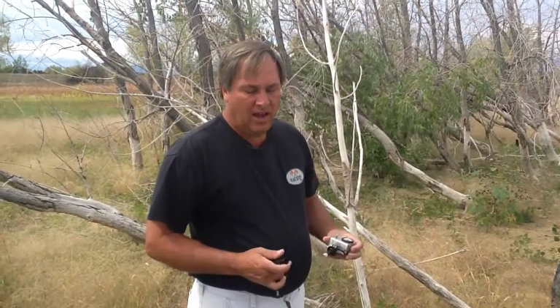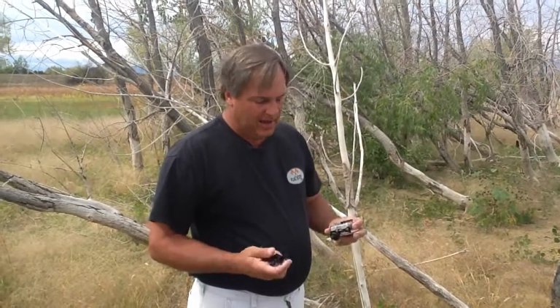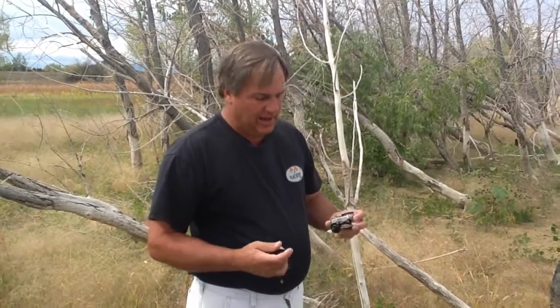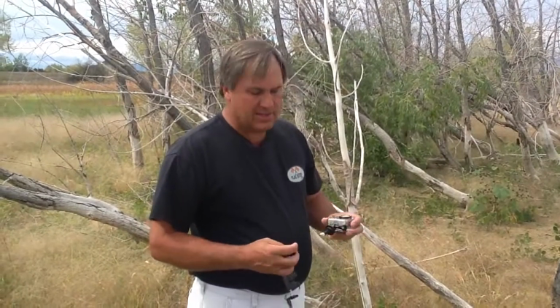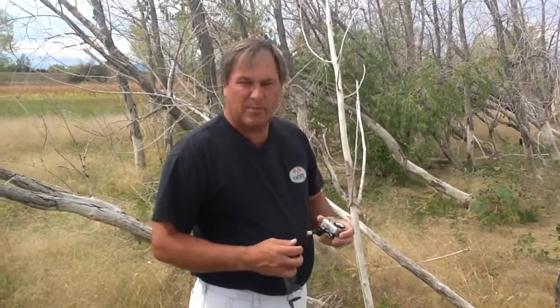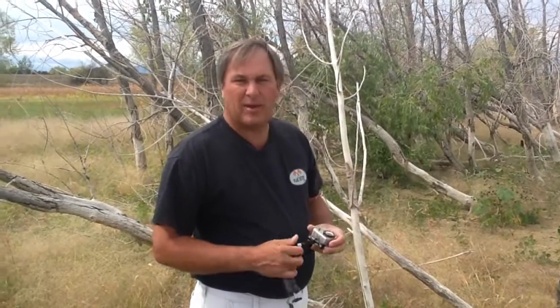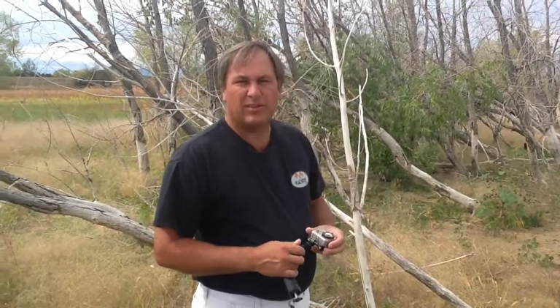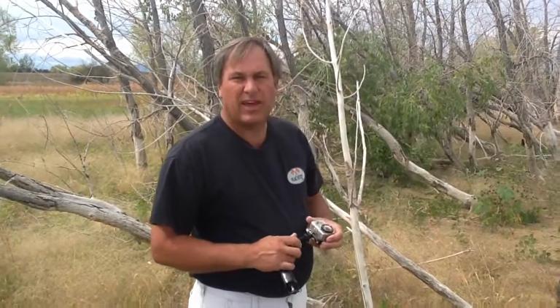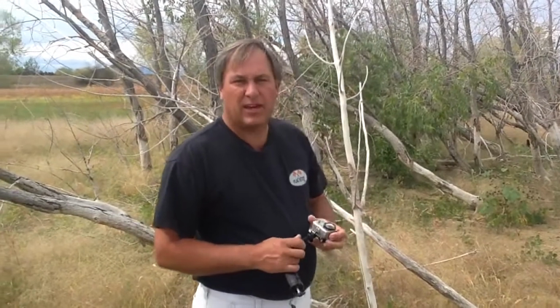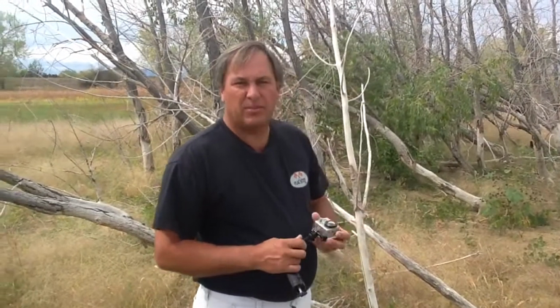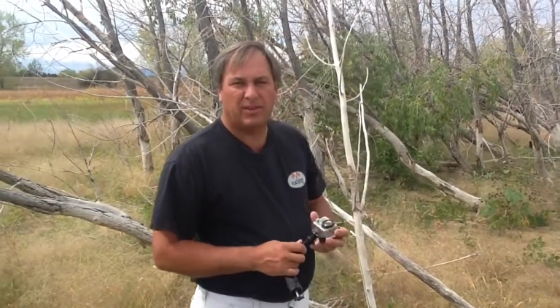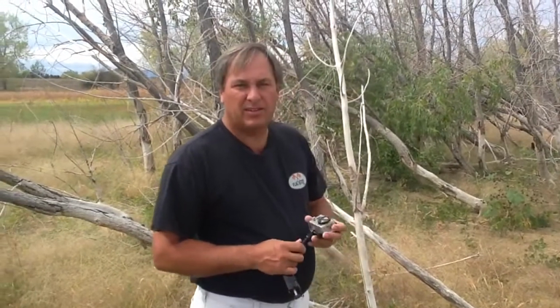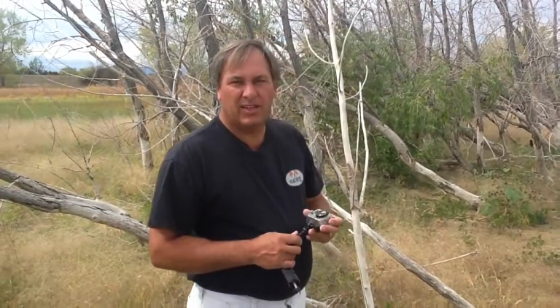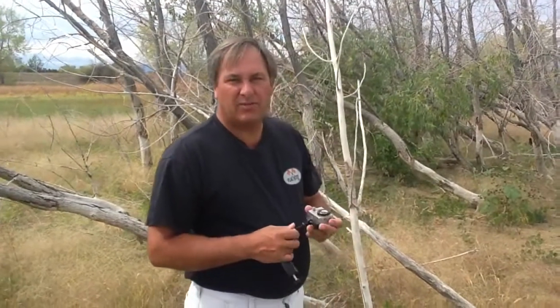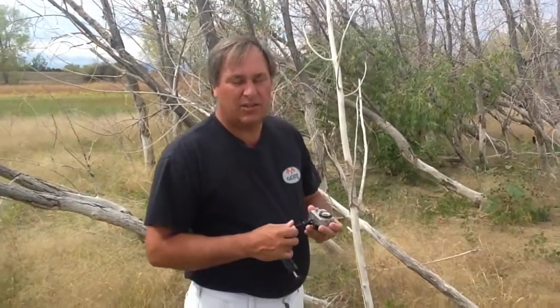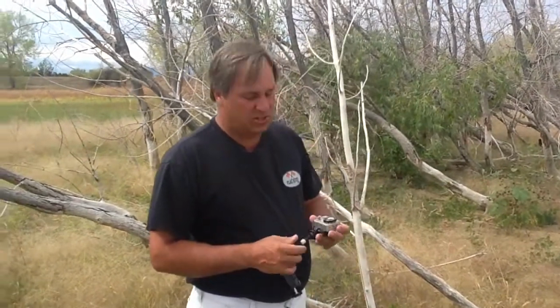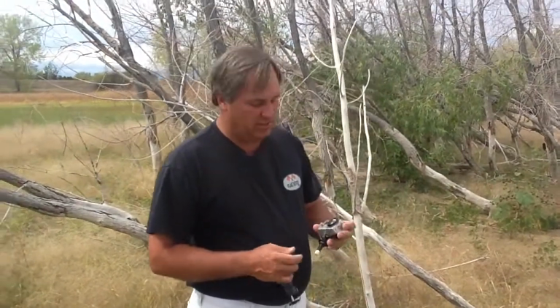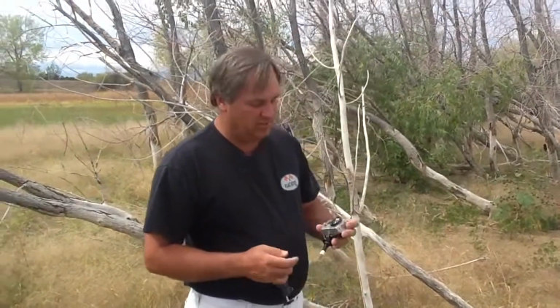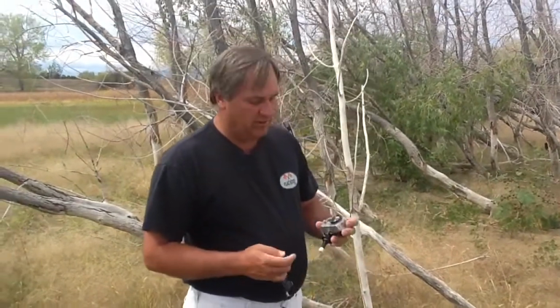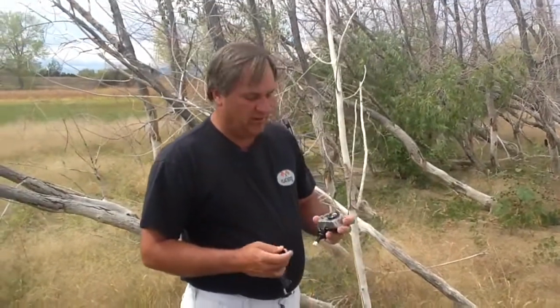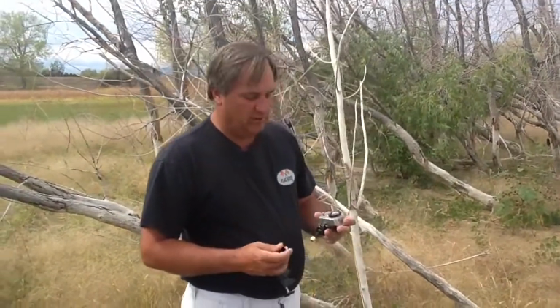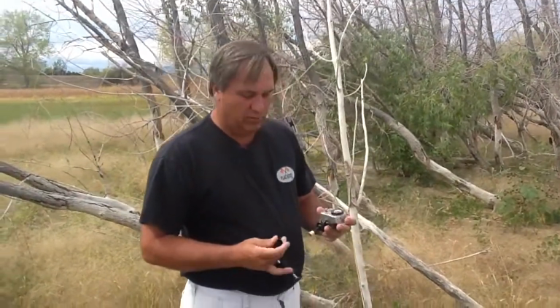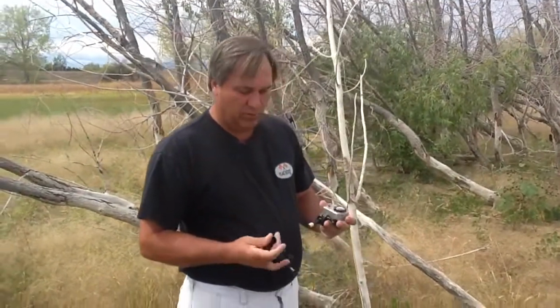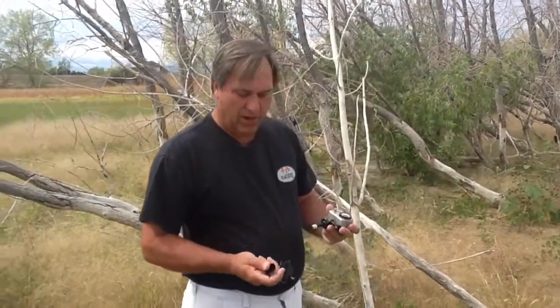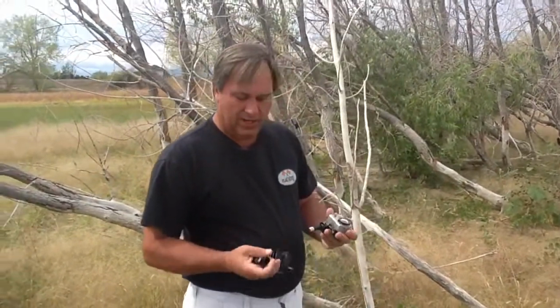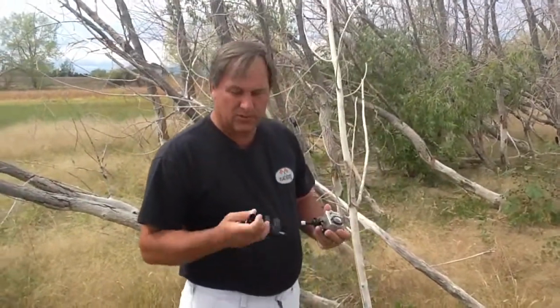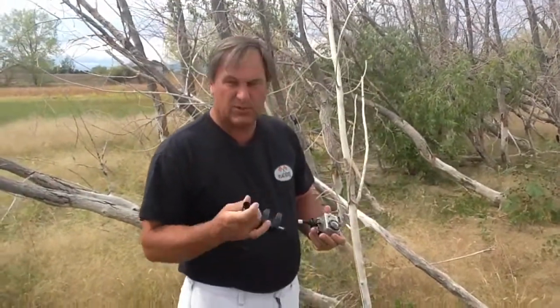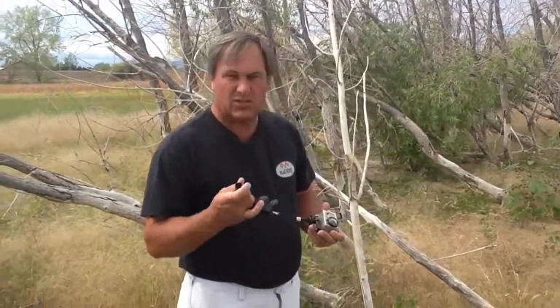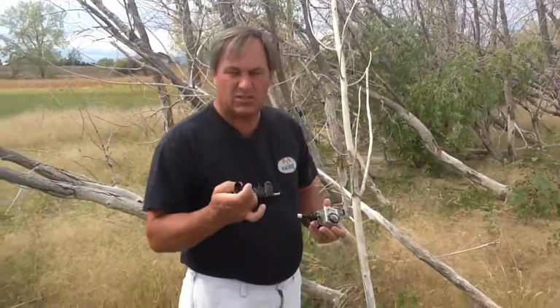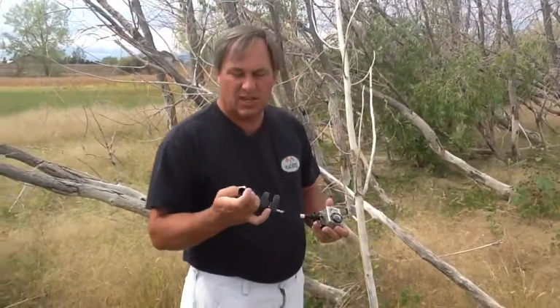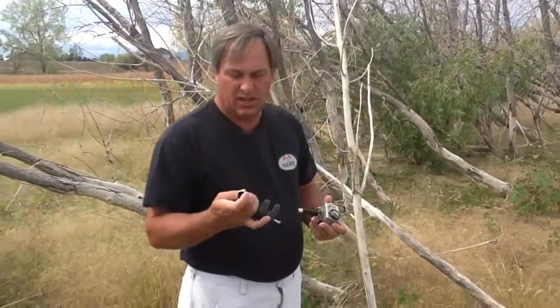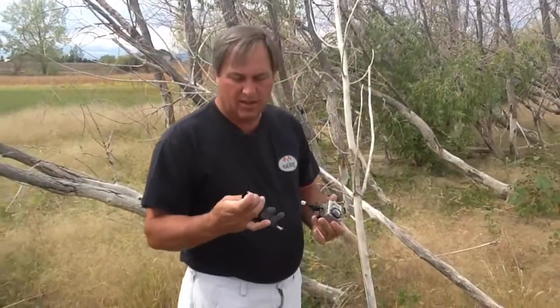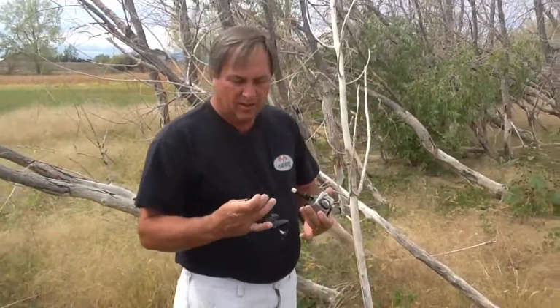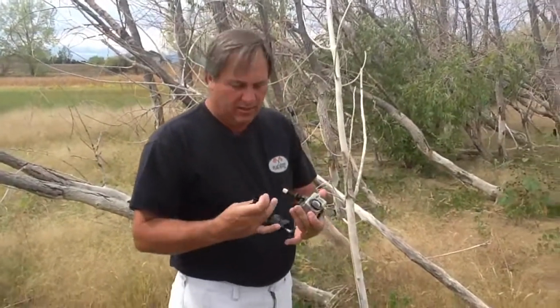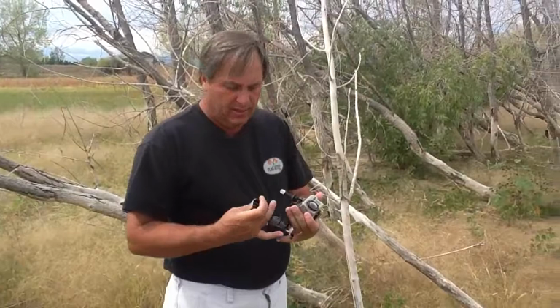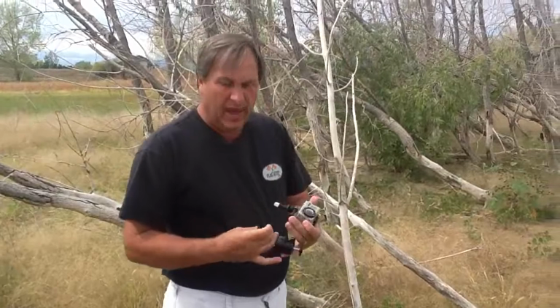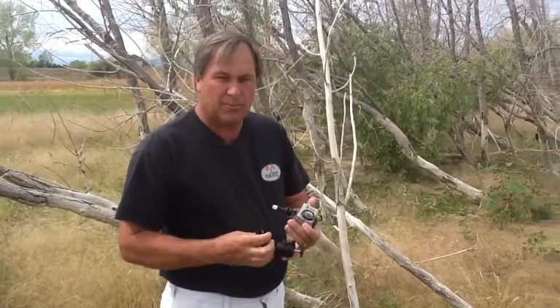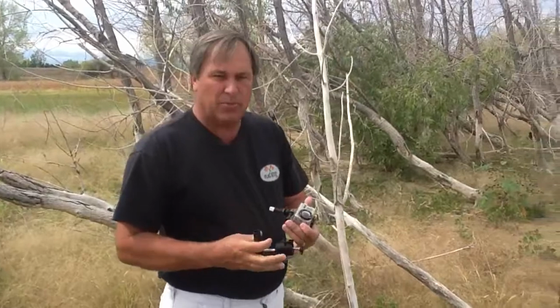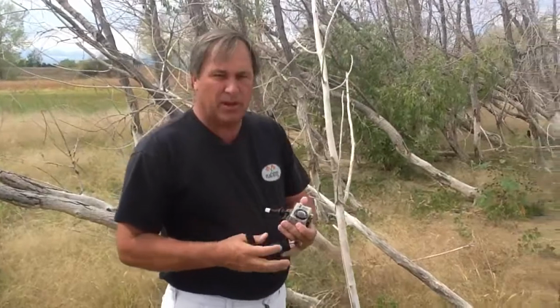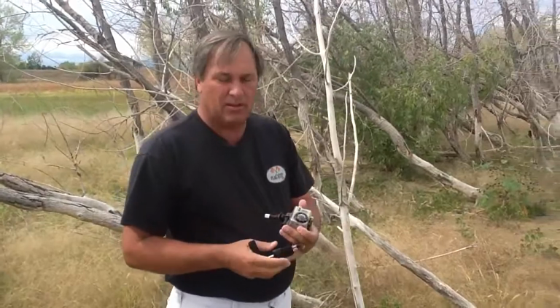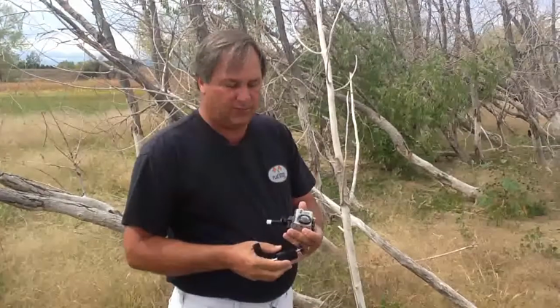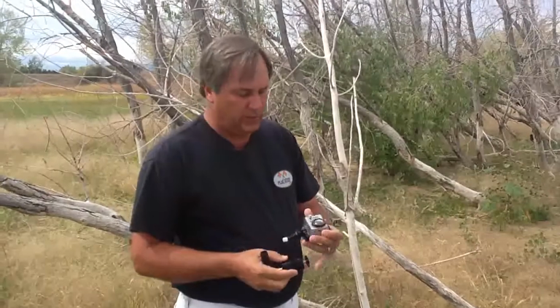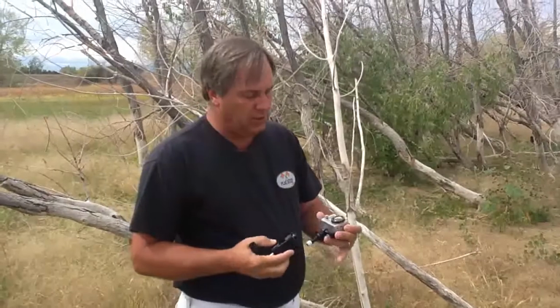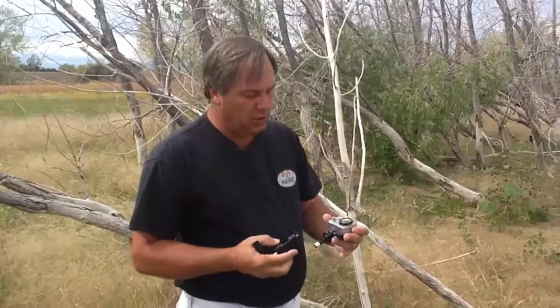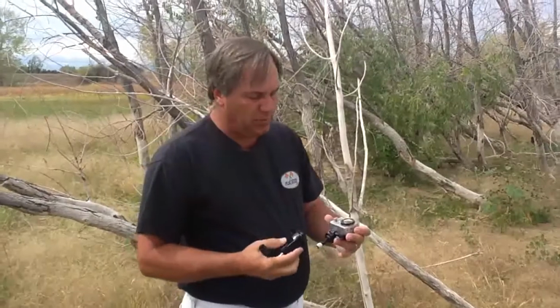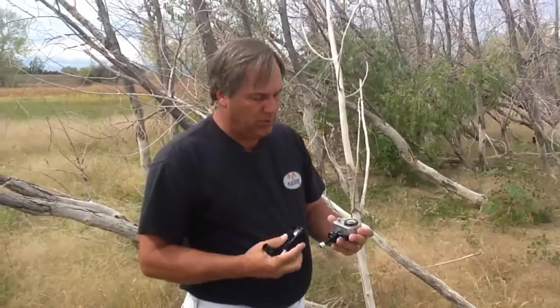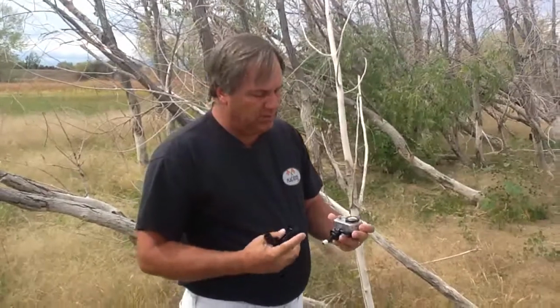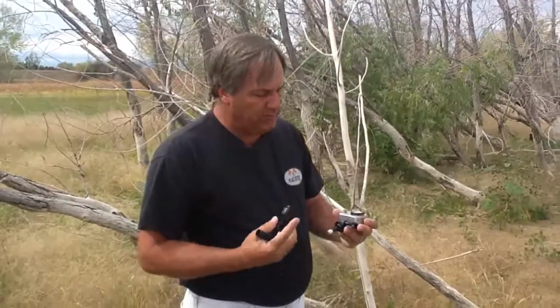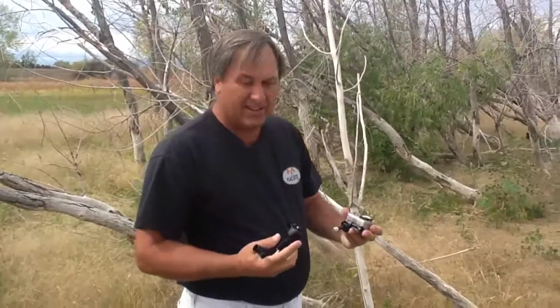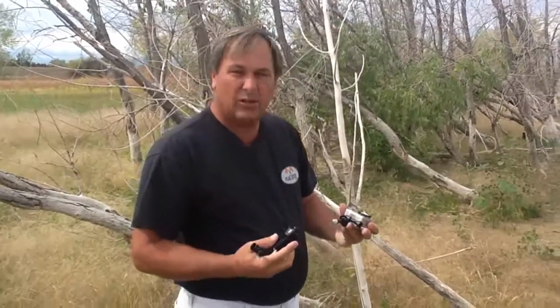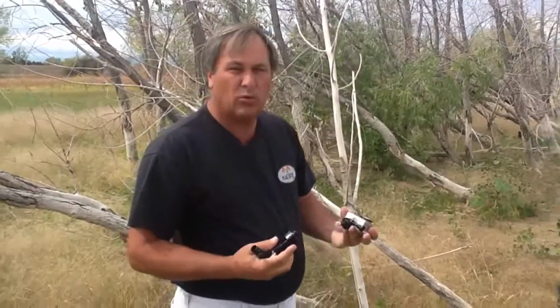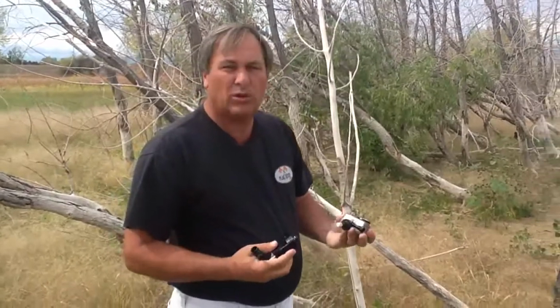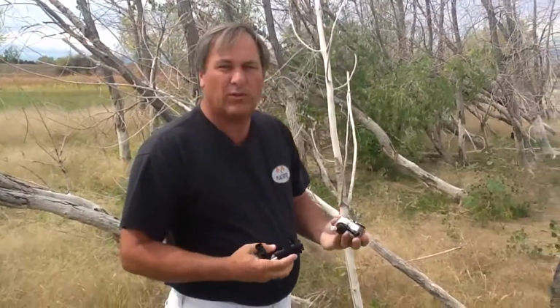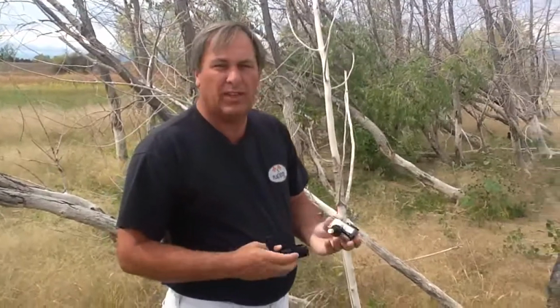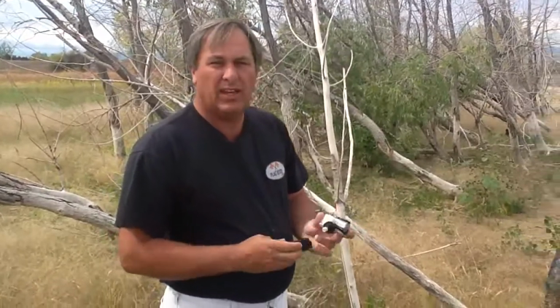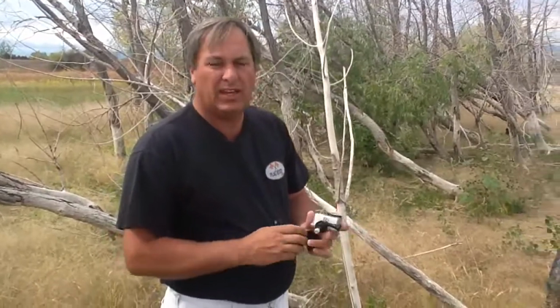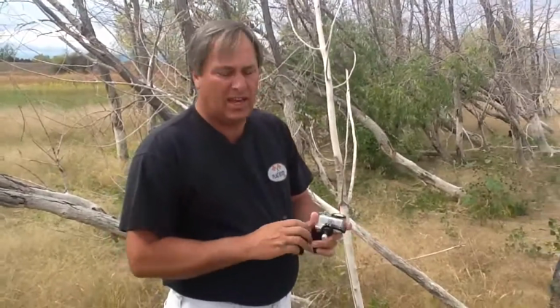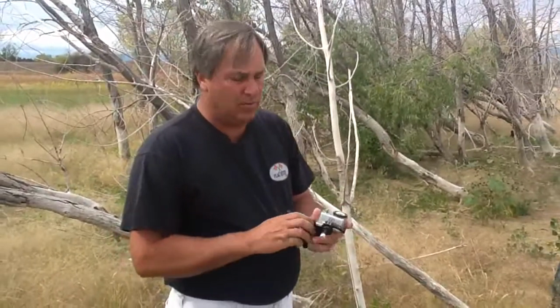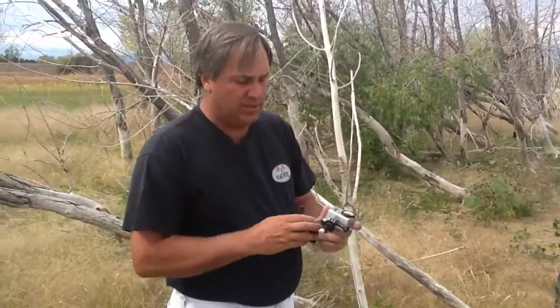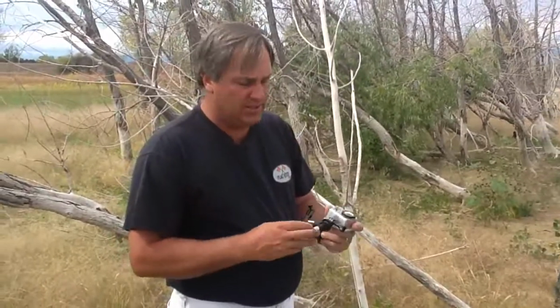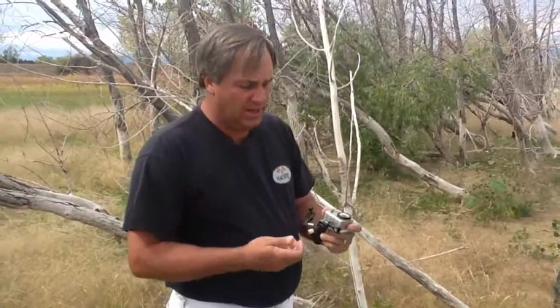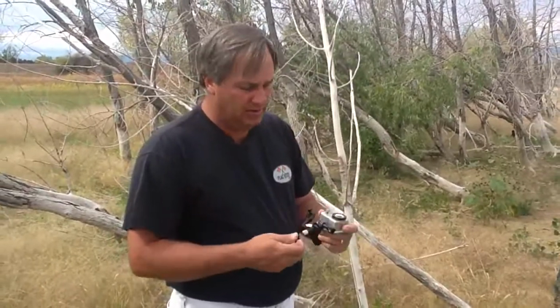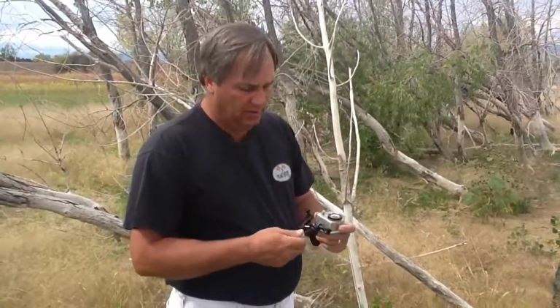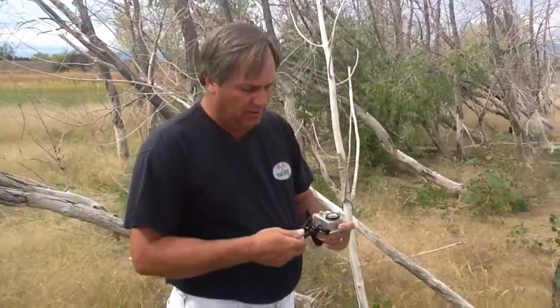Hi guys, I'm Mike with Caddy Buddy. Today we're going to show you one of our new products, which is a camera mount for the GoPro. In fact, it'll work with any camera that's out there.